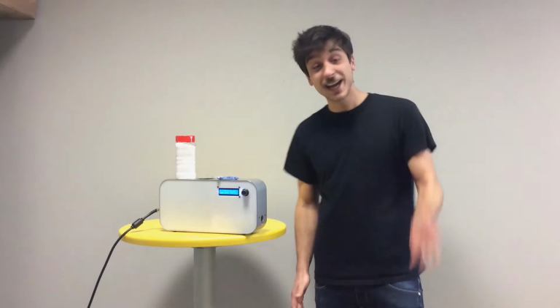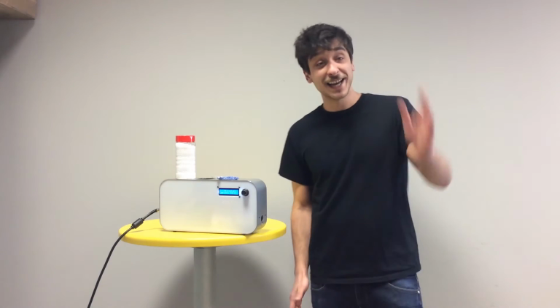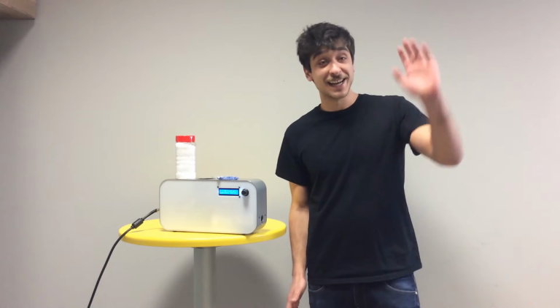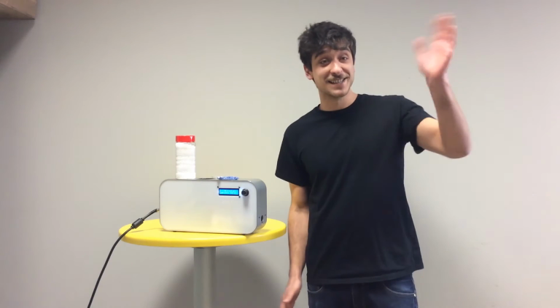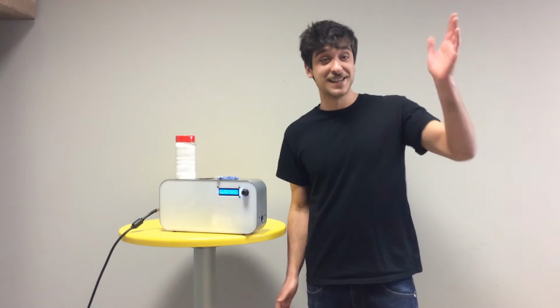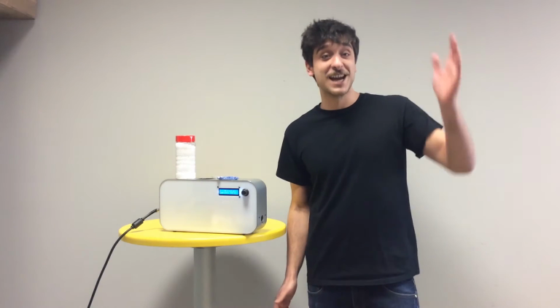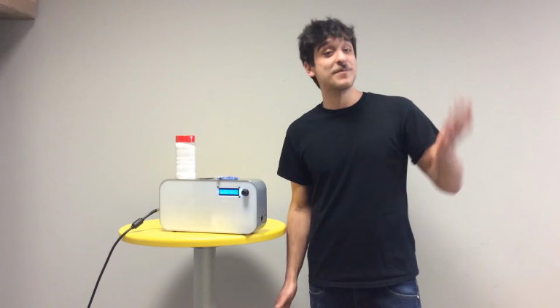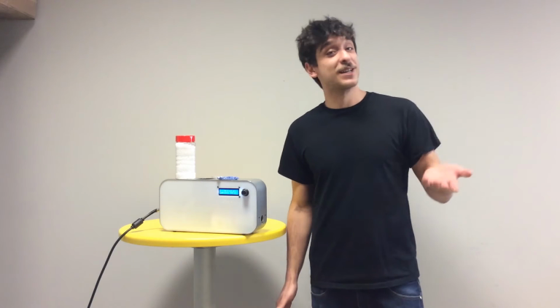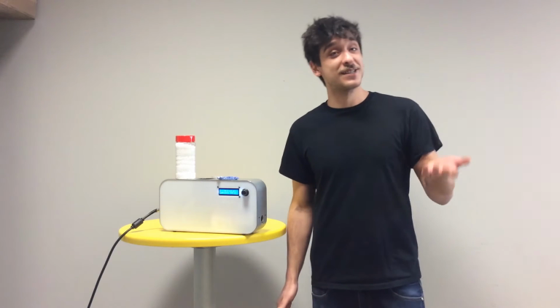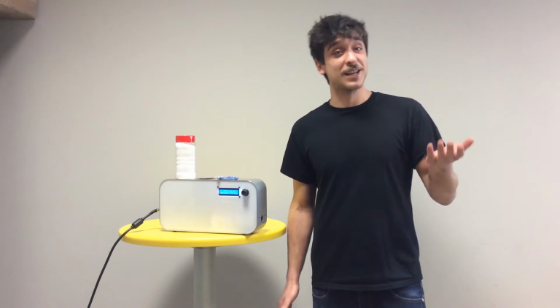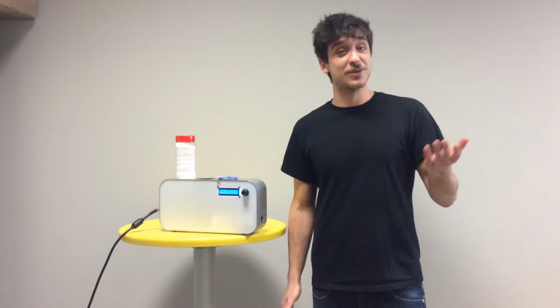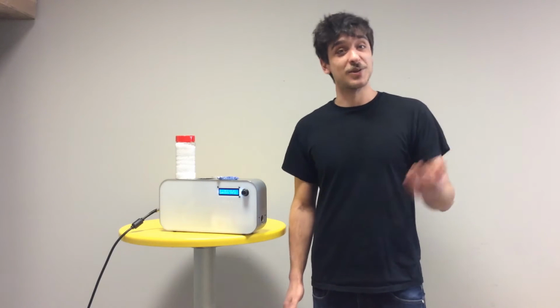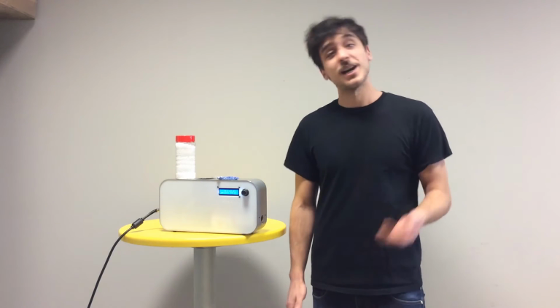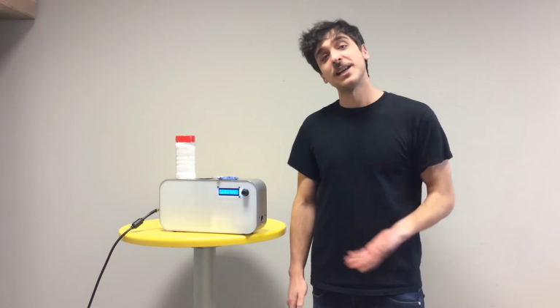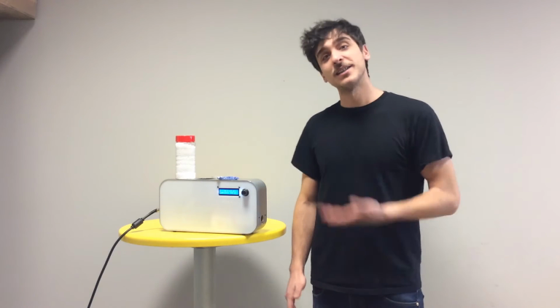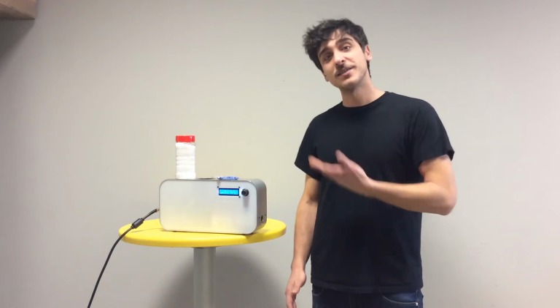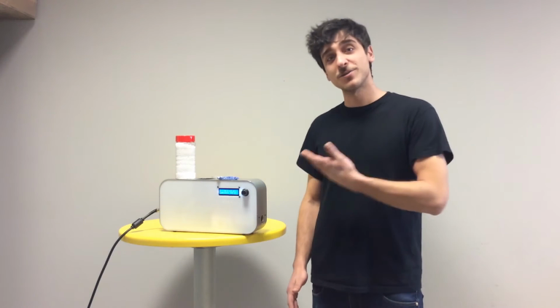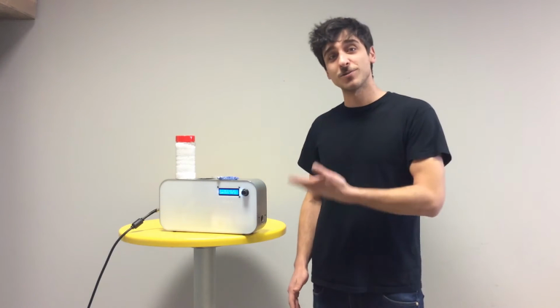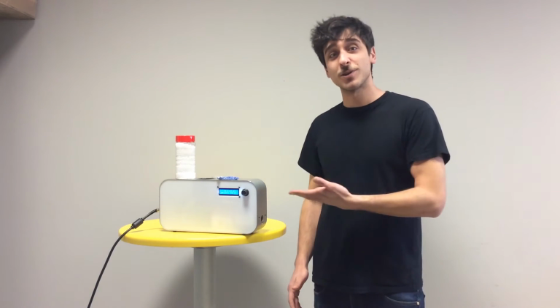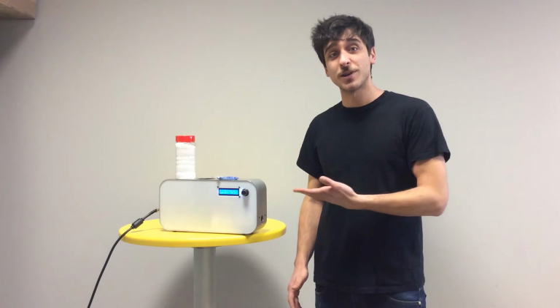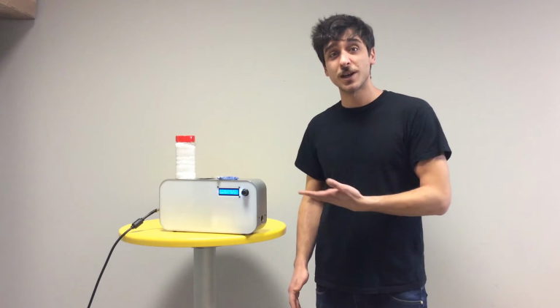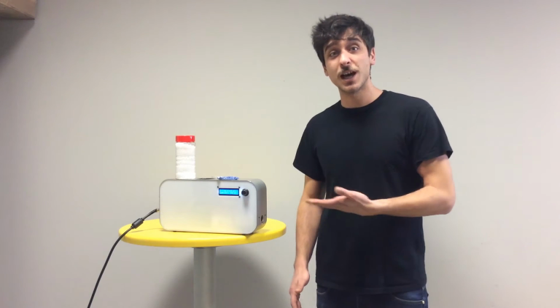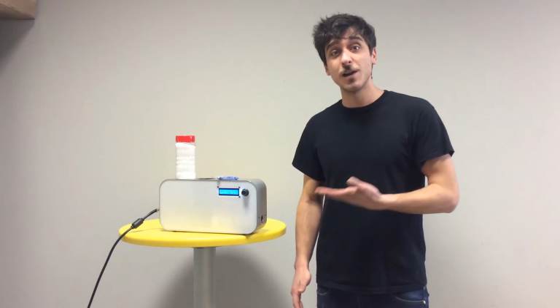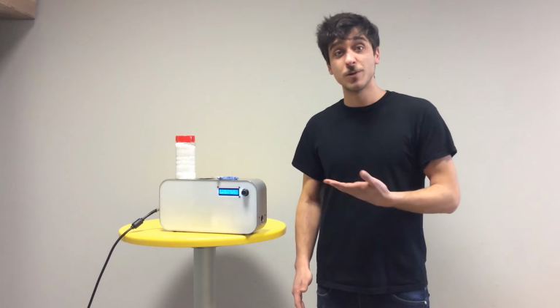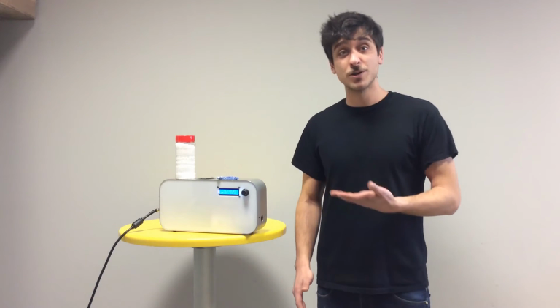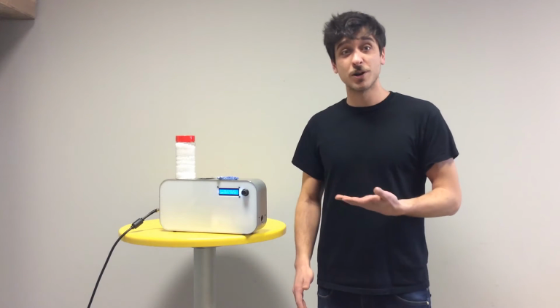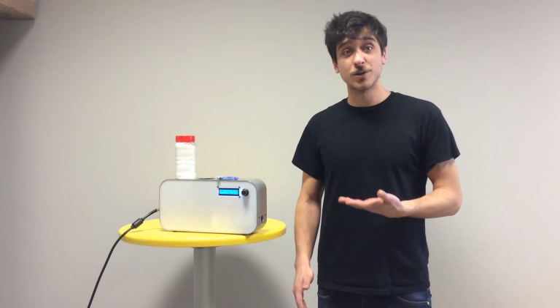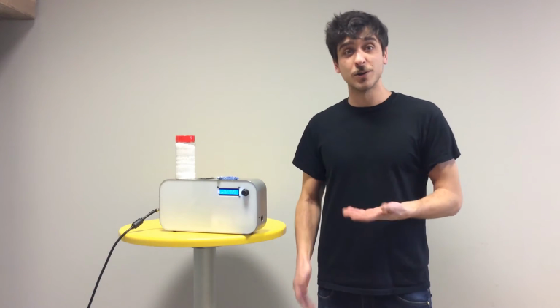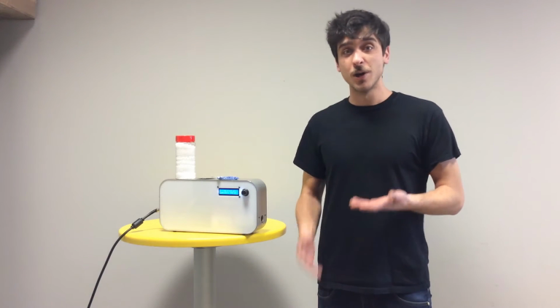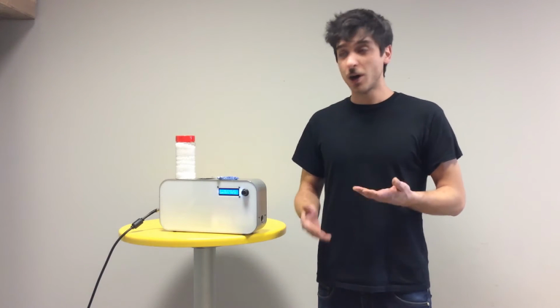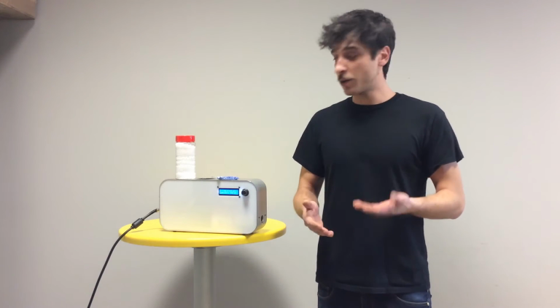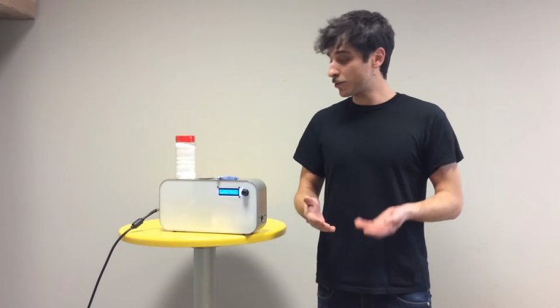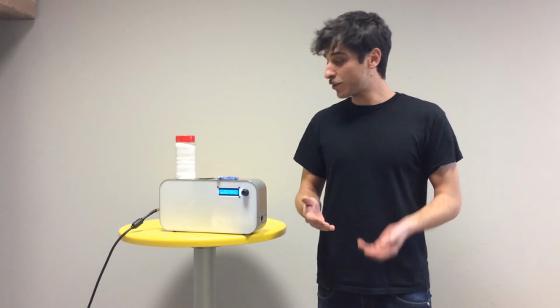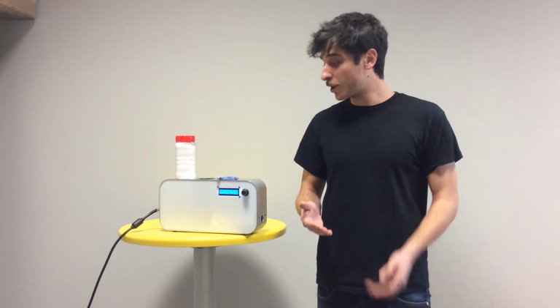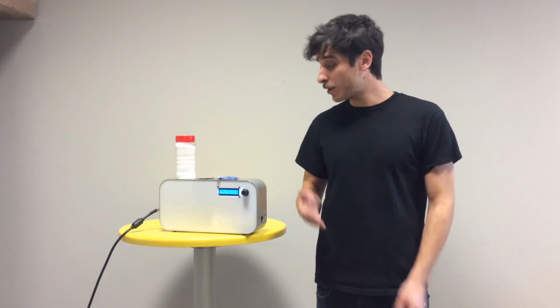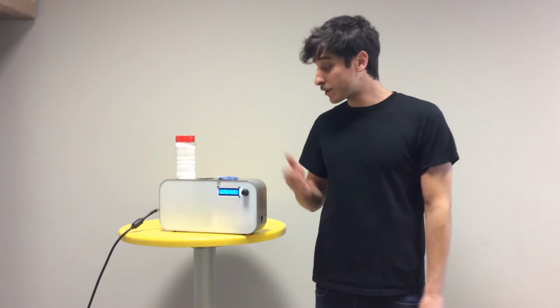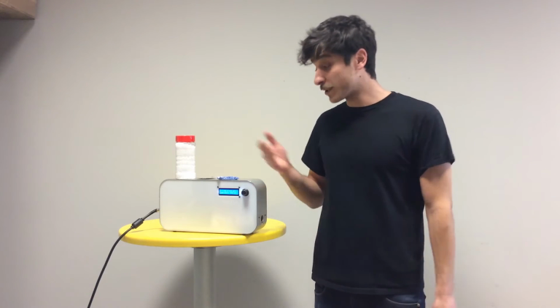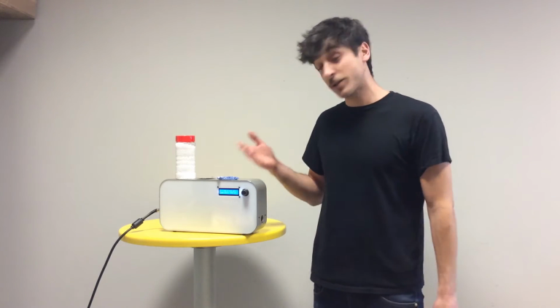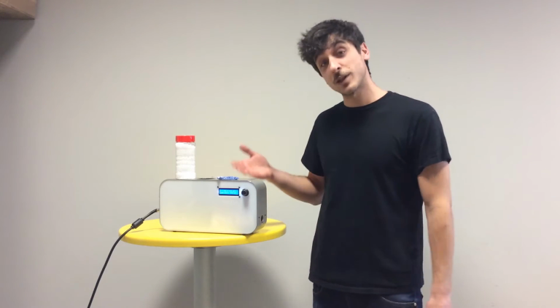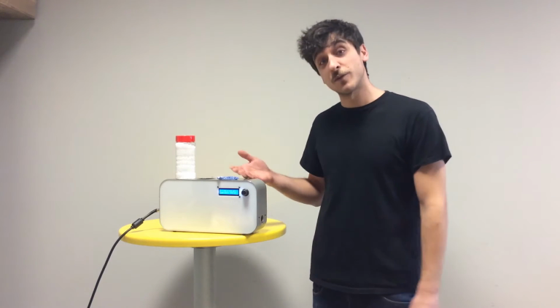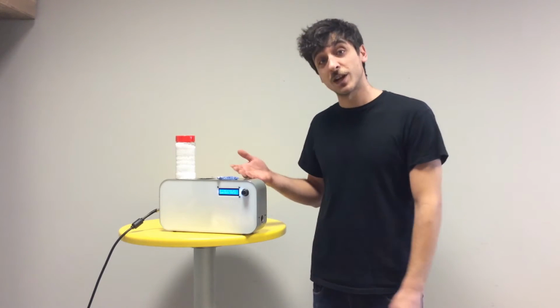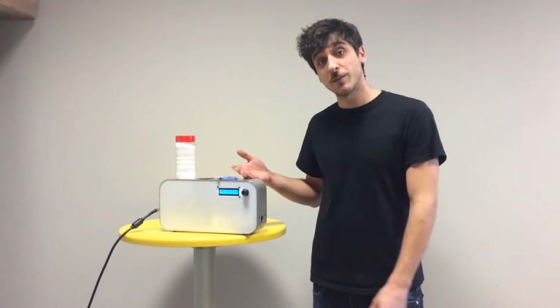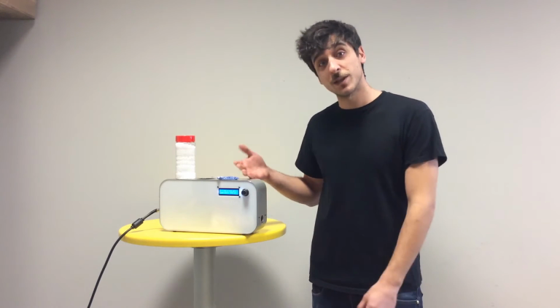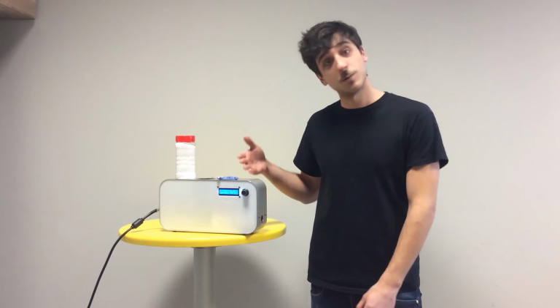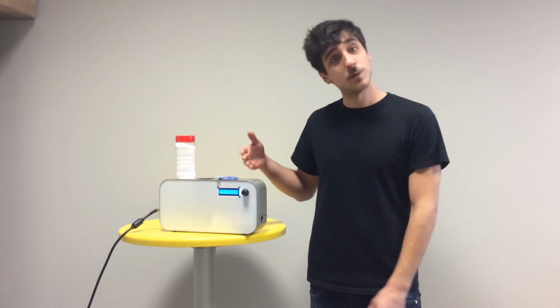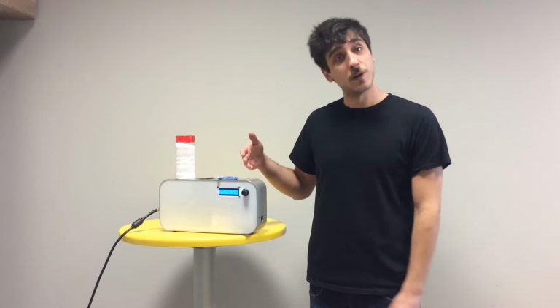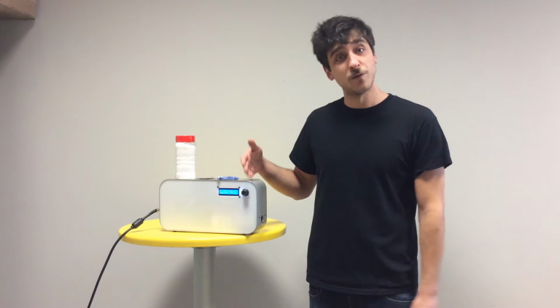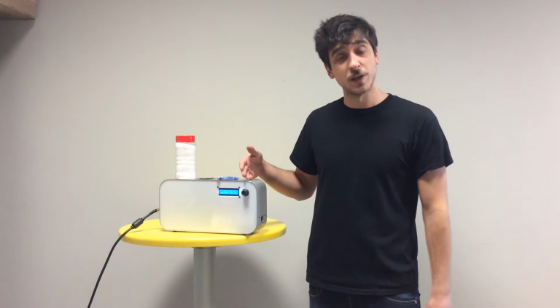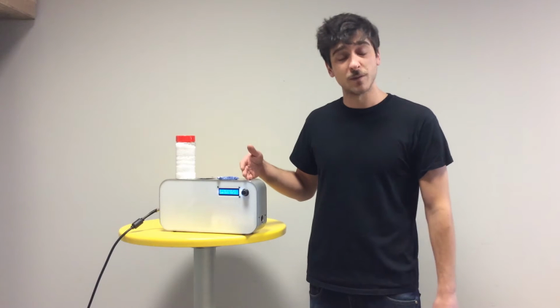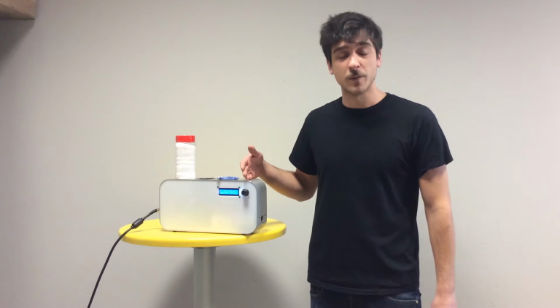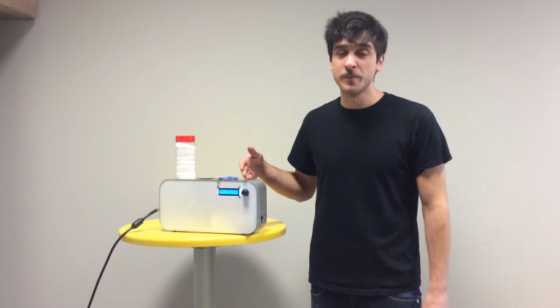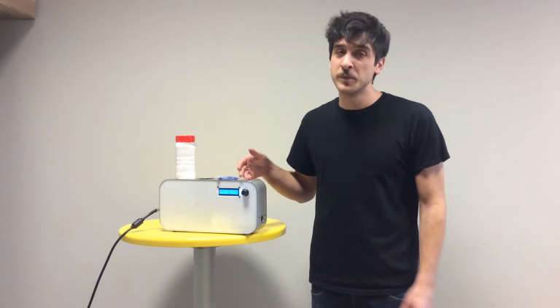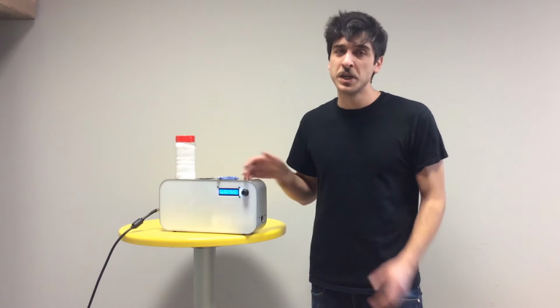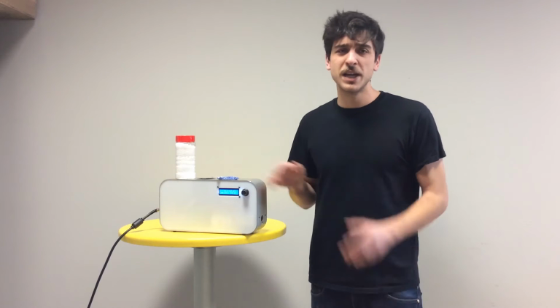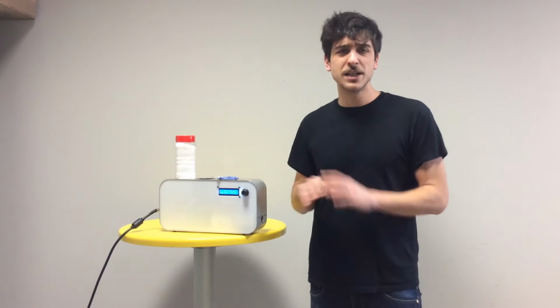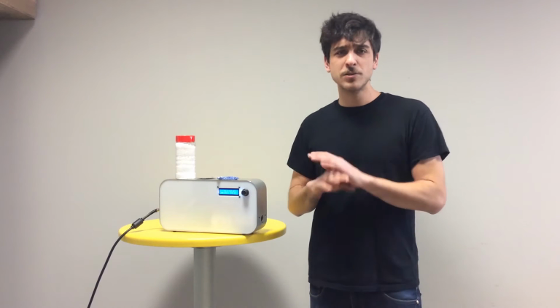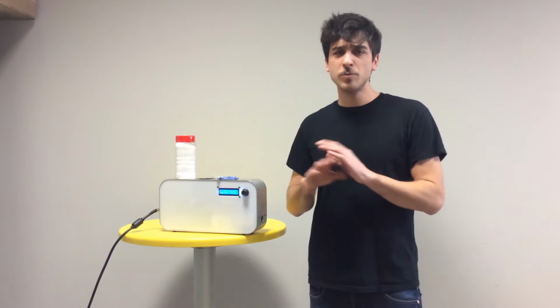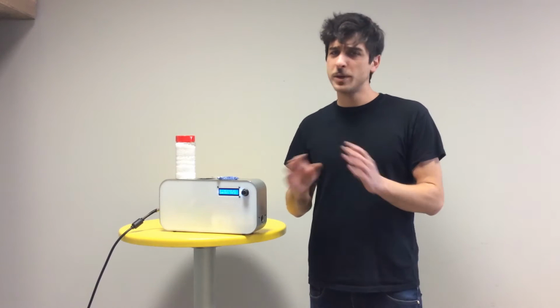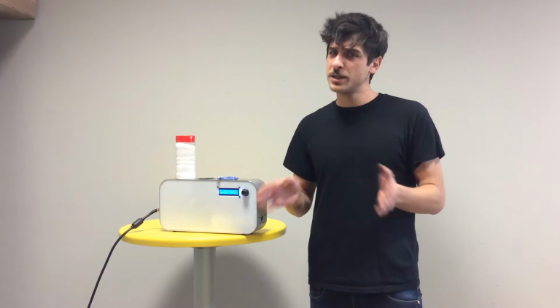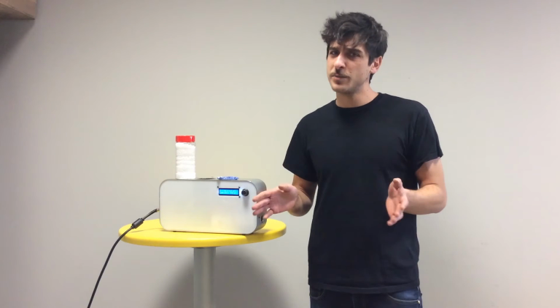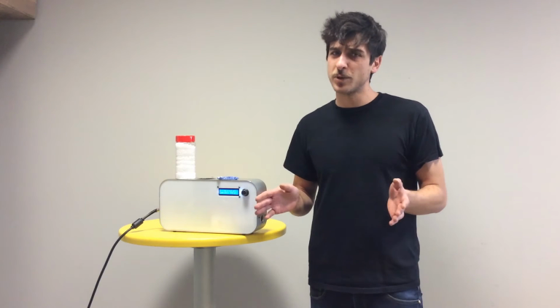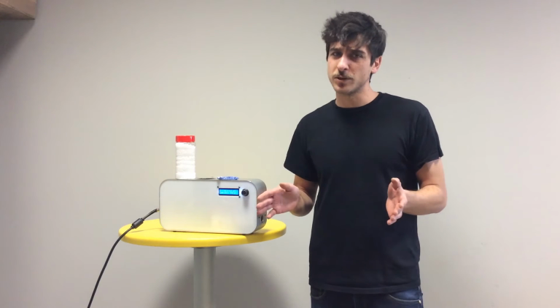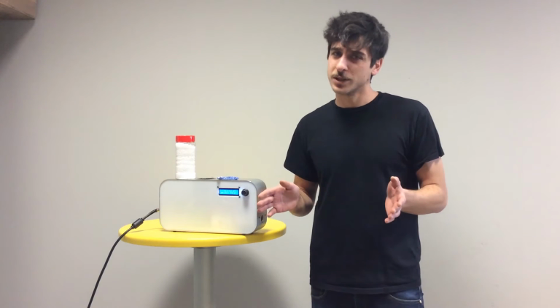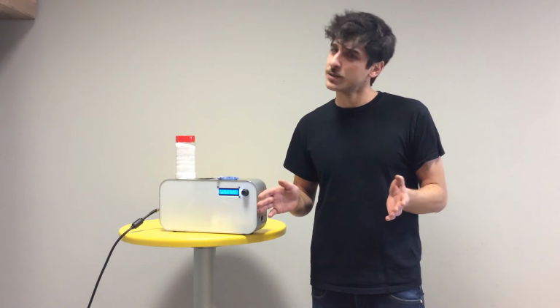Hi guys, I'm Alessandro and in this tutorial I will show you how to color 3D filament with Pelfilico. It's a super easy process.